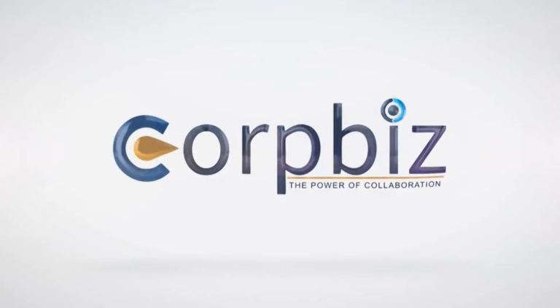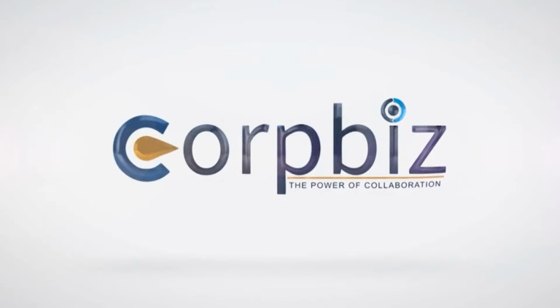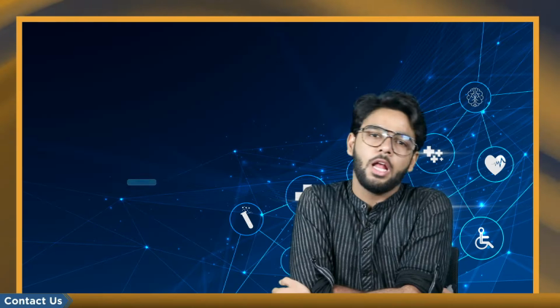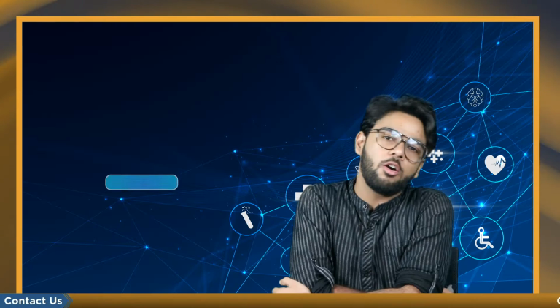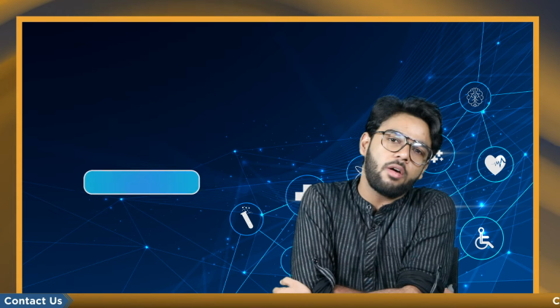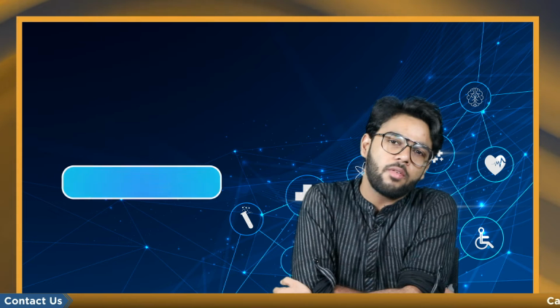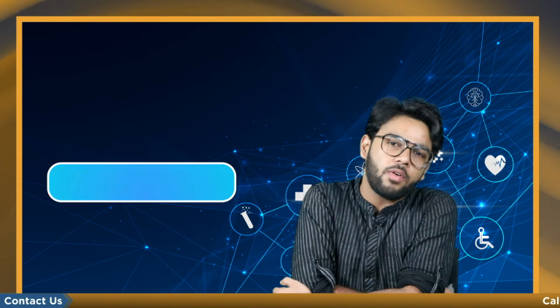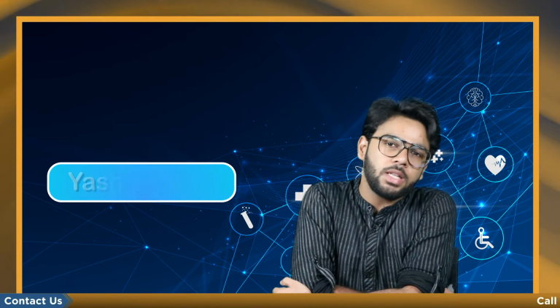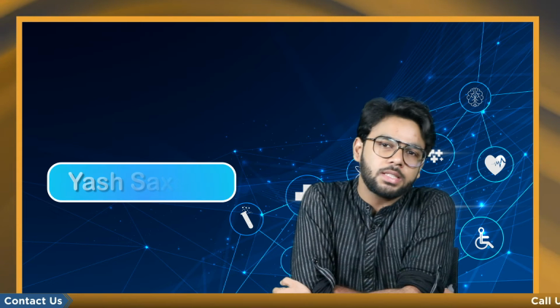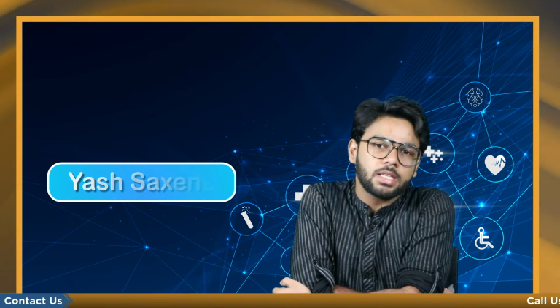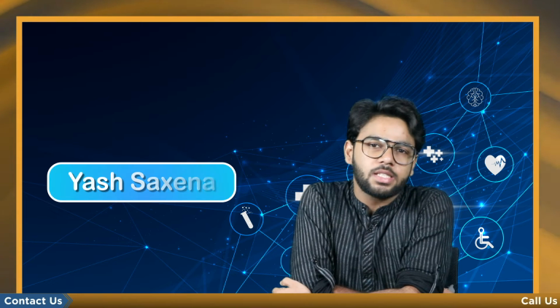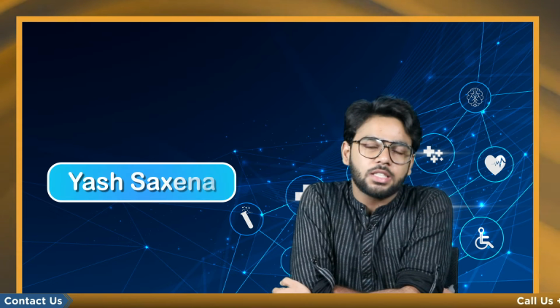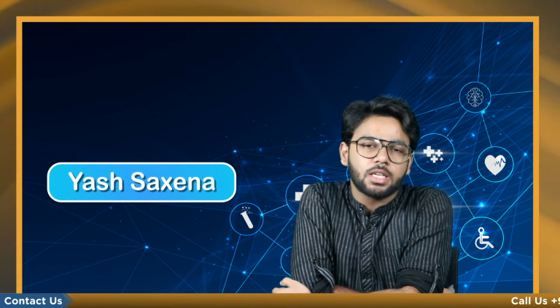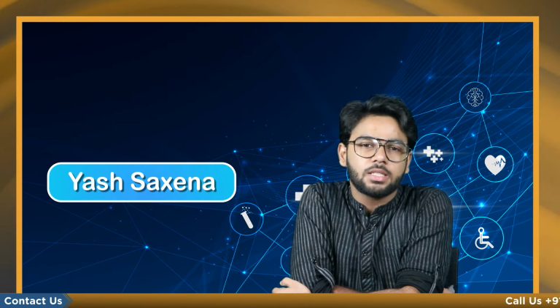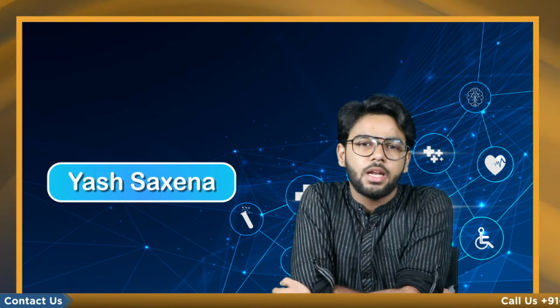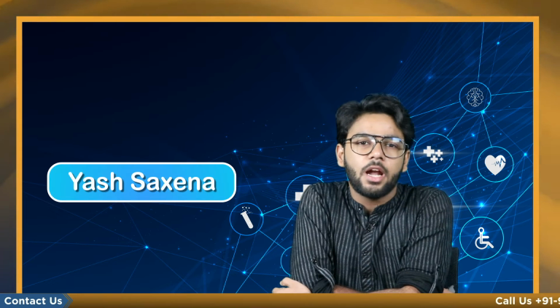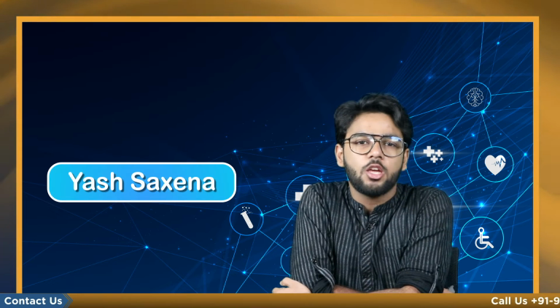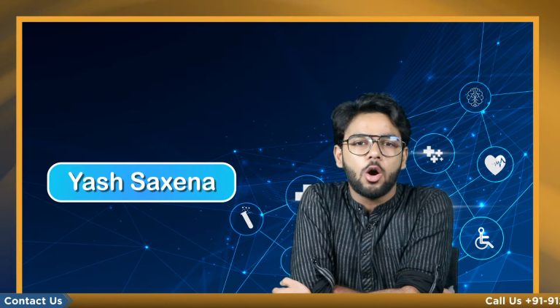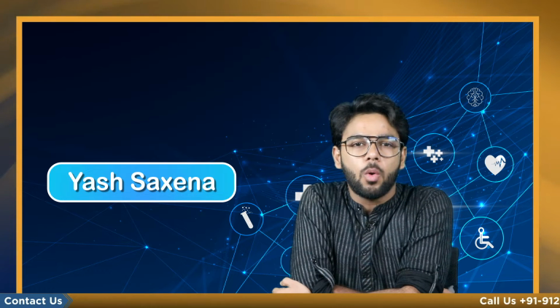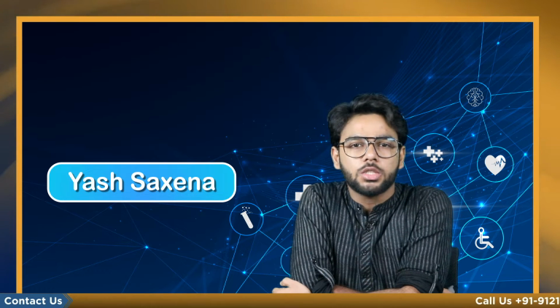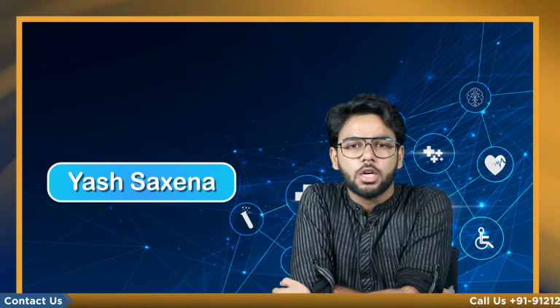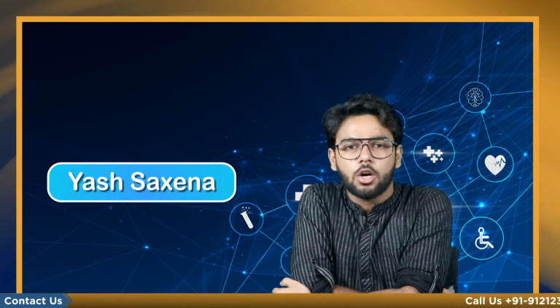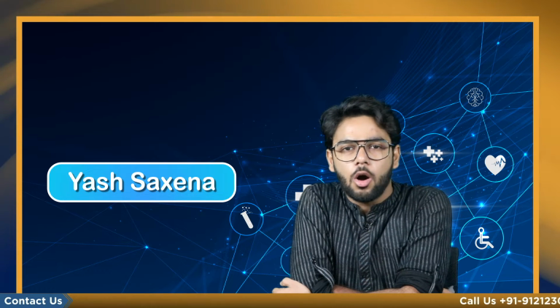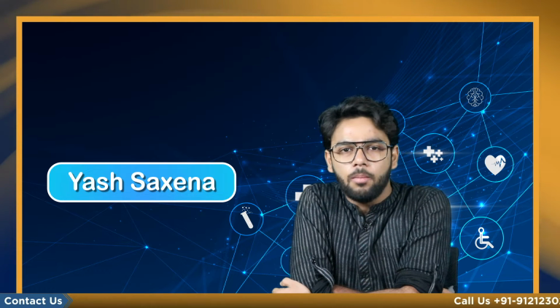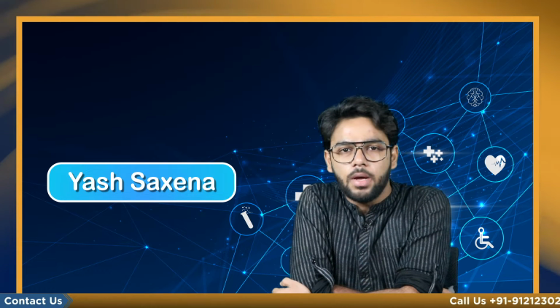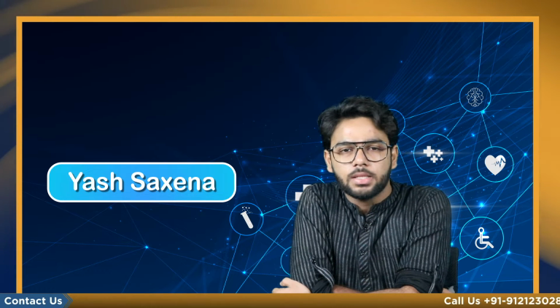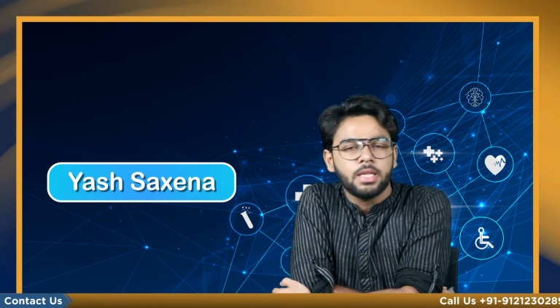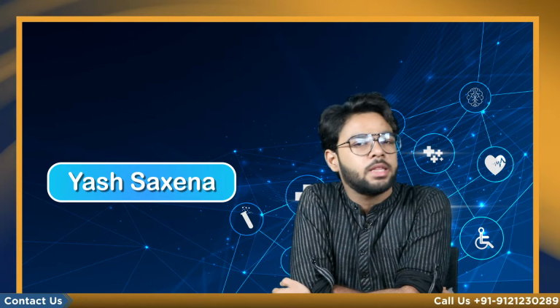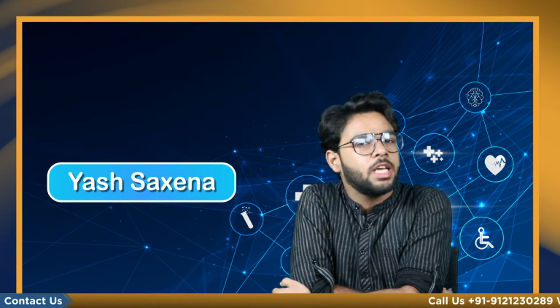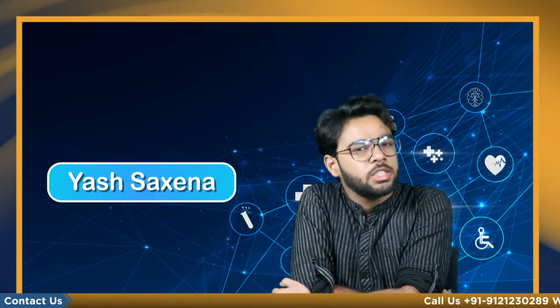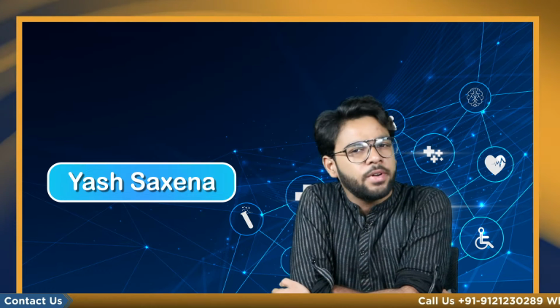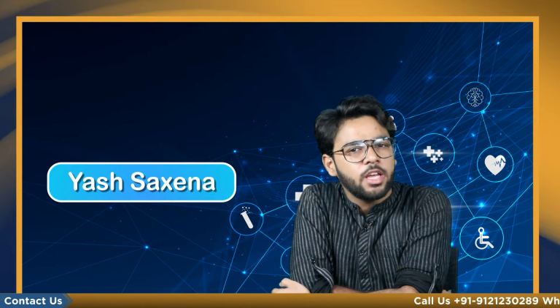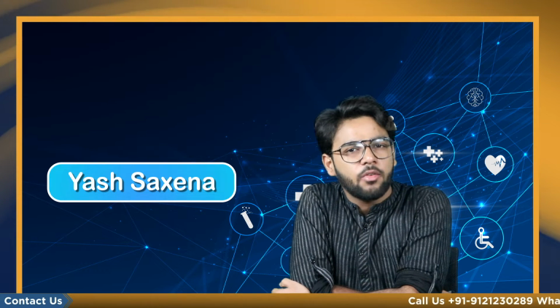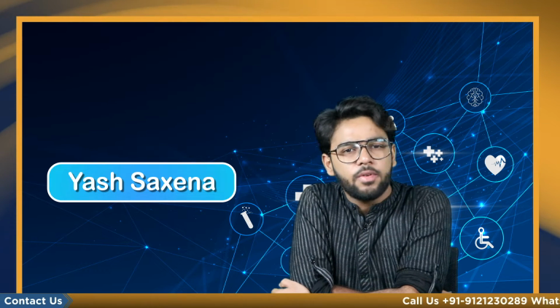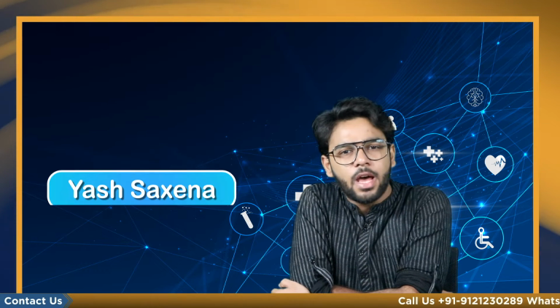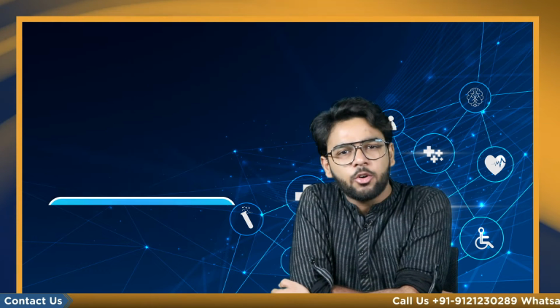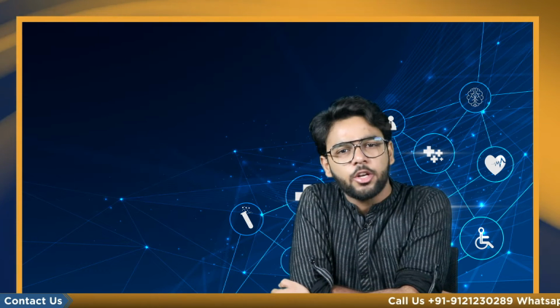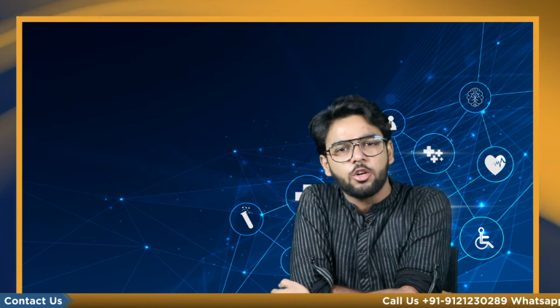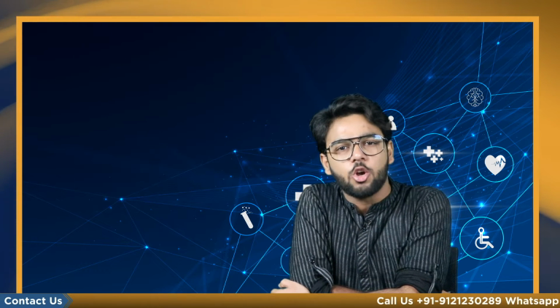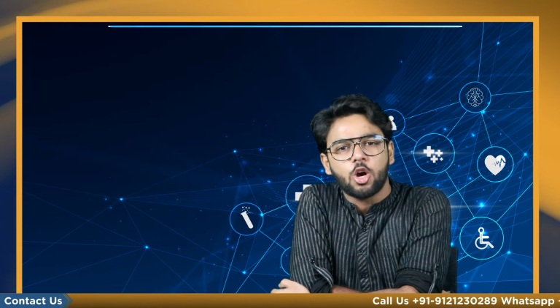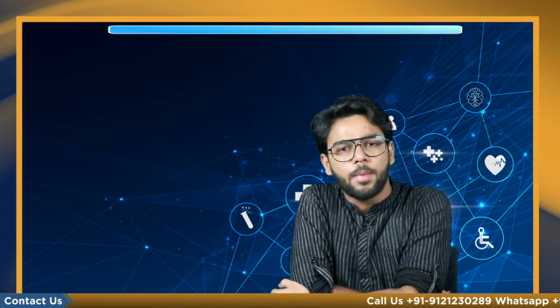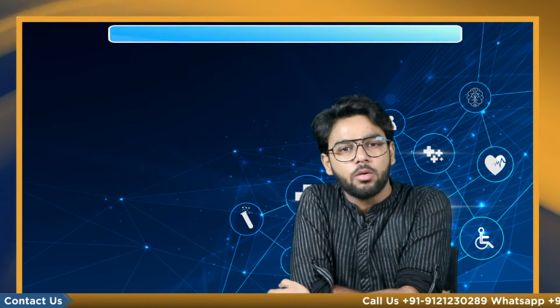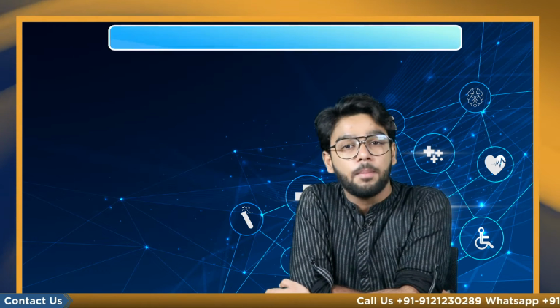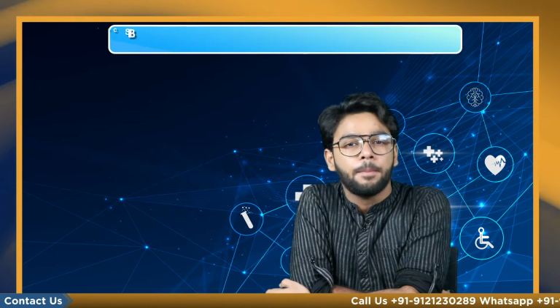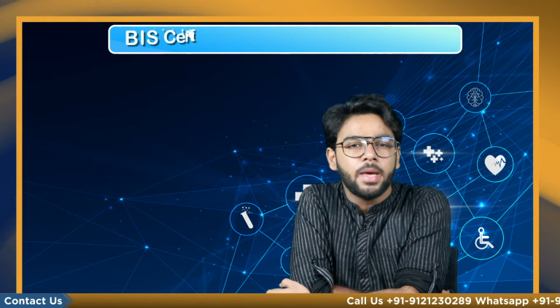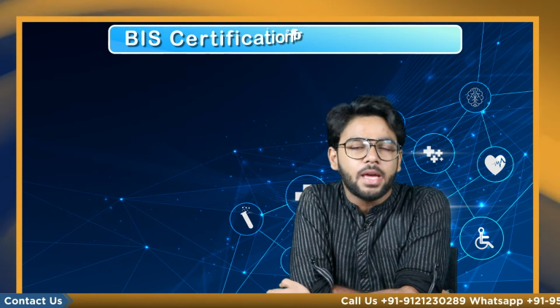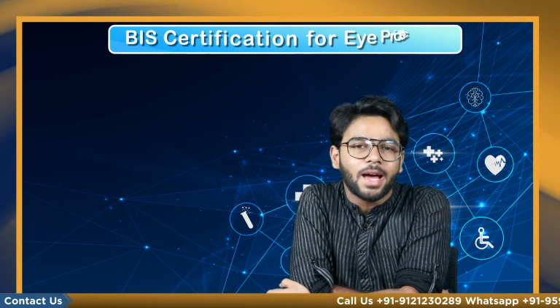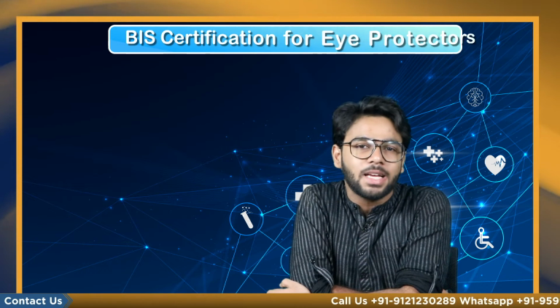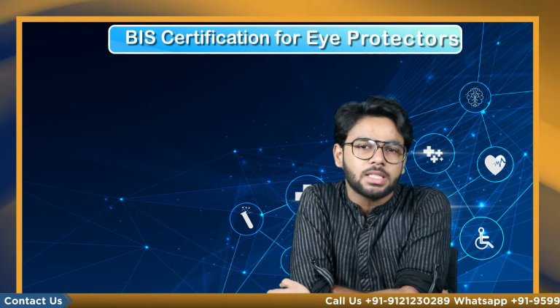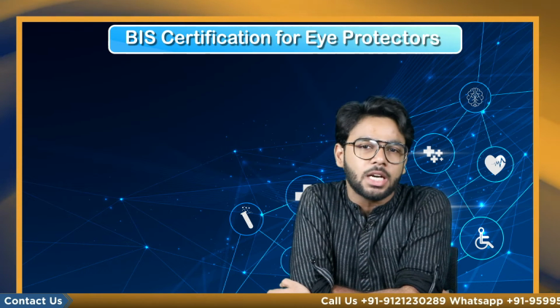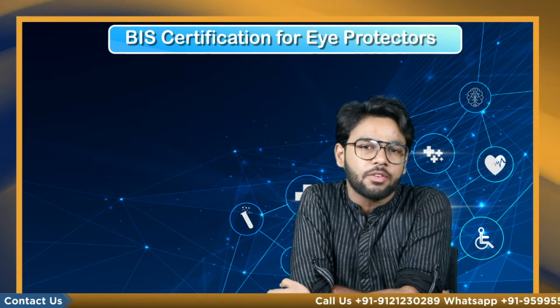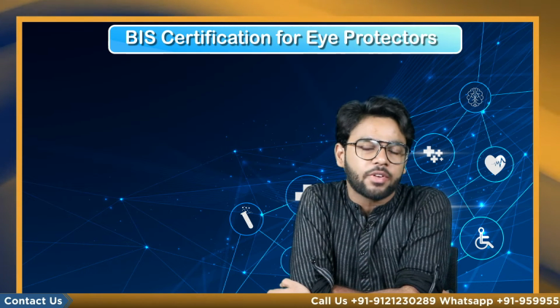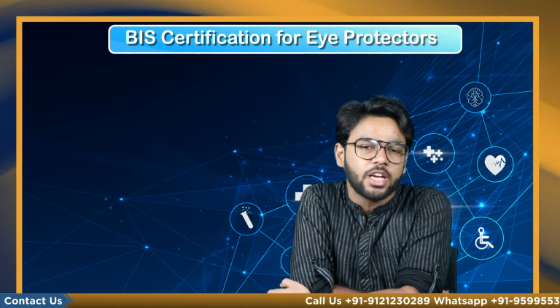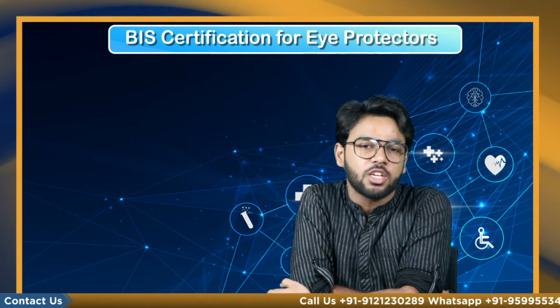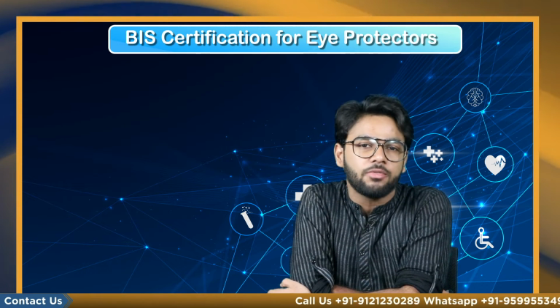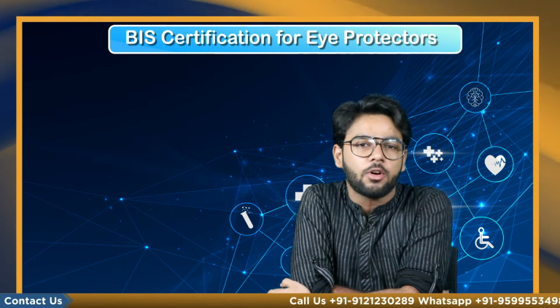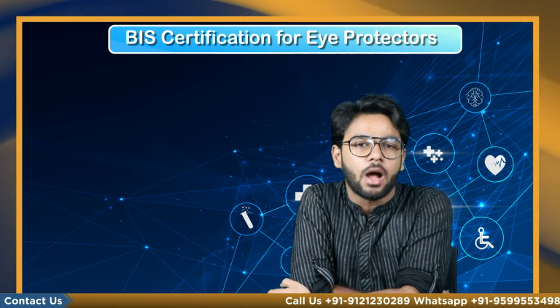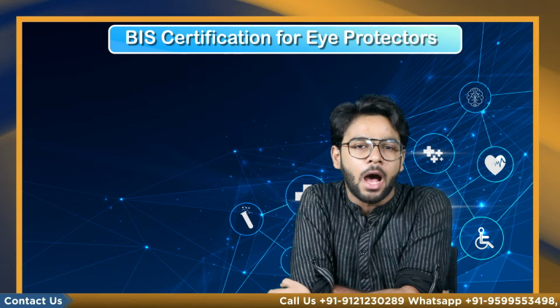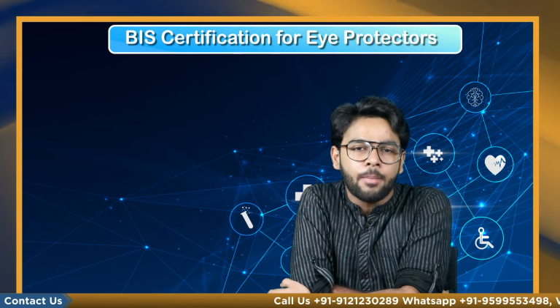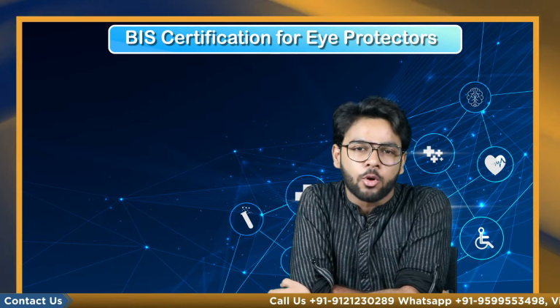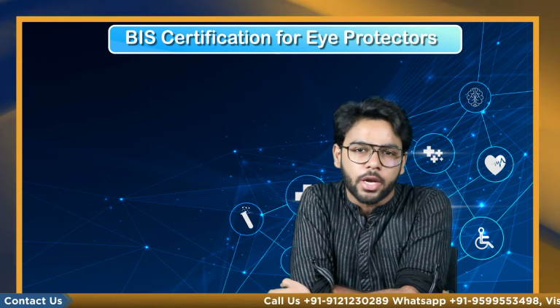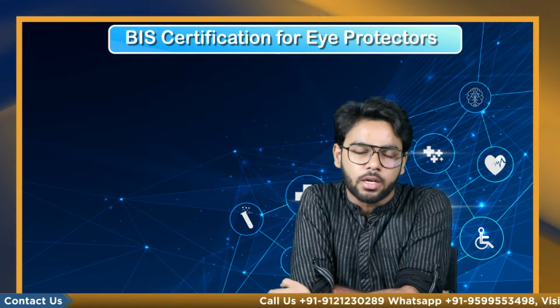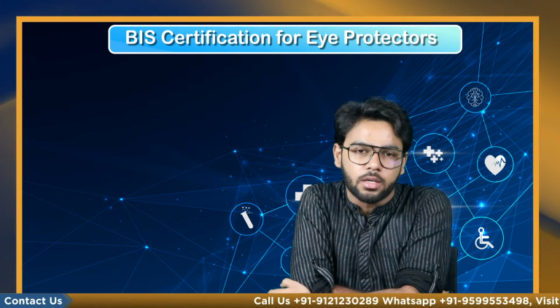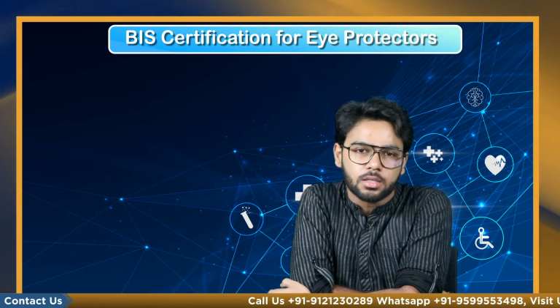Hello everyone, this is Yash Saksena and you are watching Cobbiz. In this video we are going to talk about the BIS certification for eye protectors.